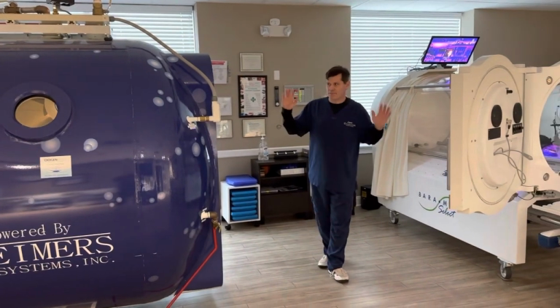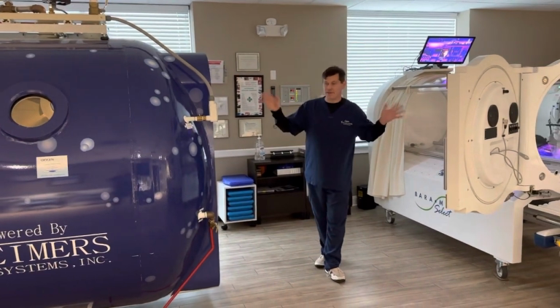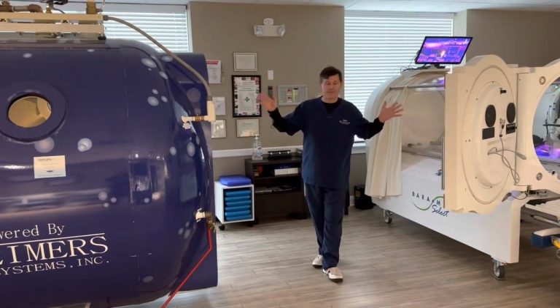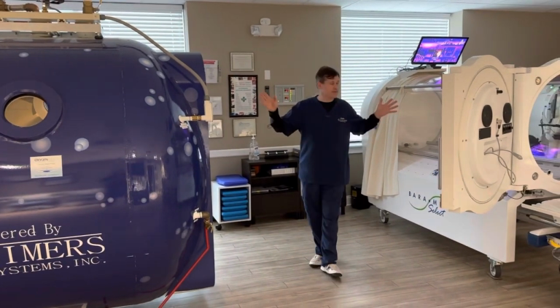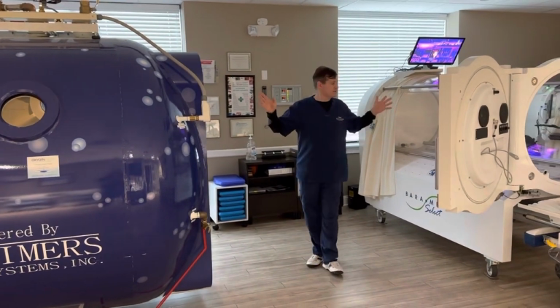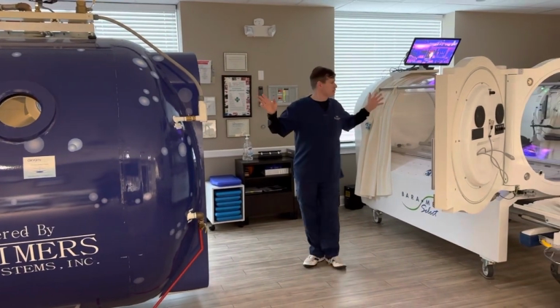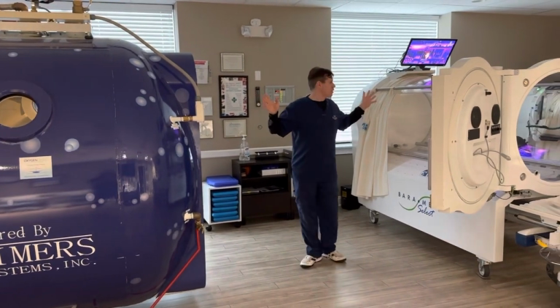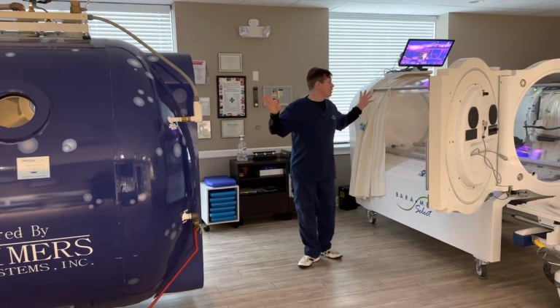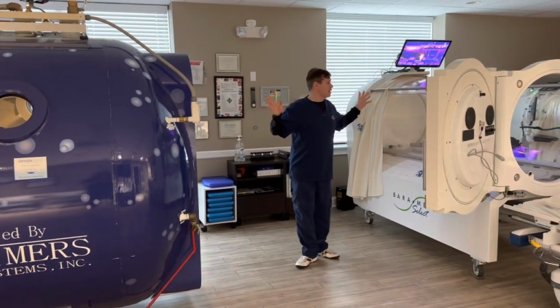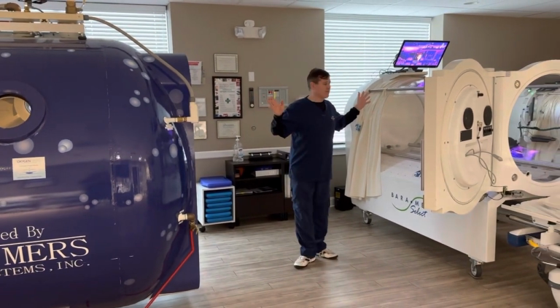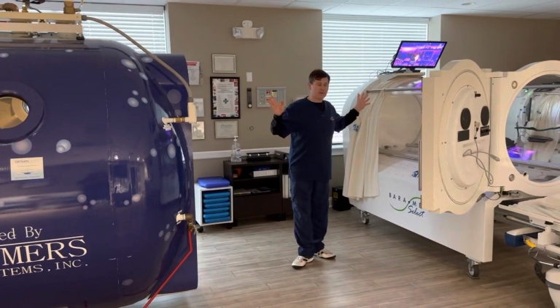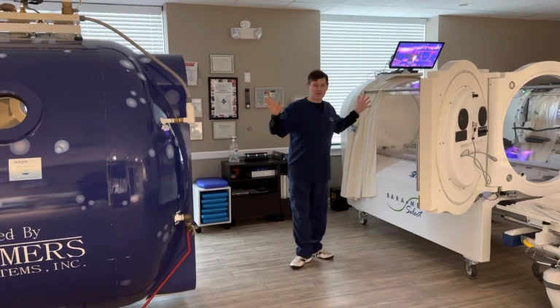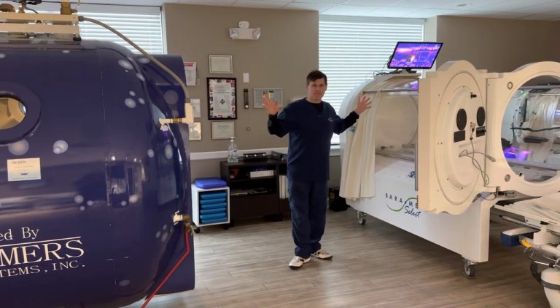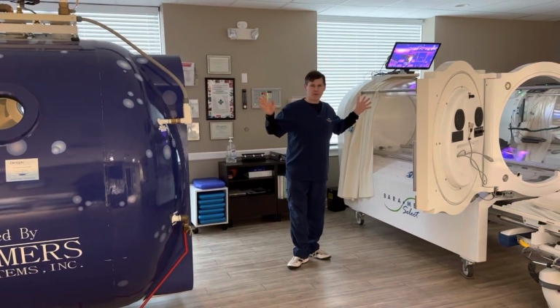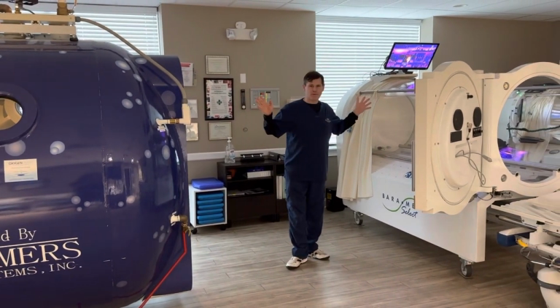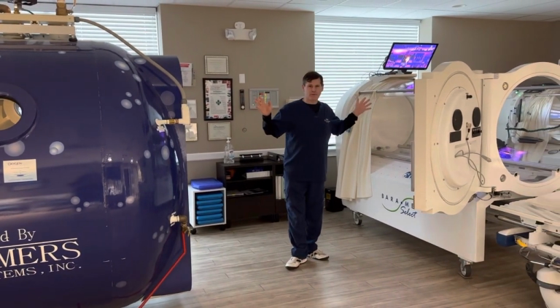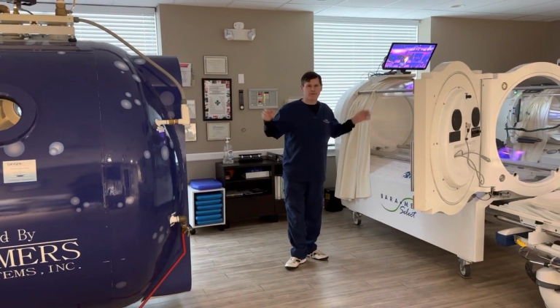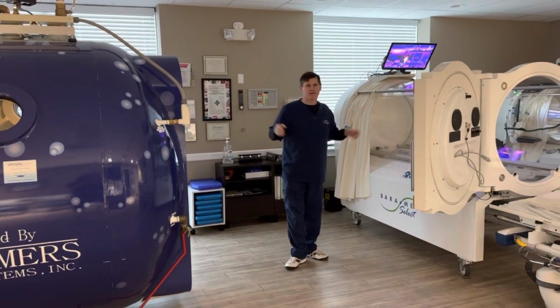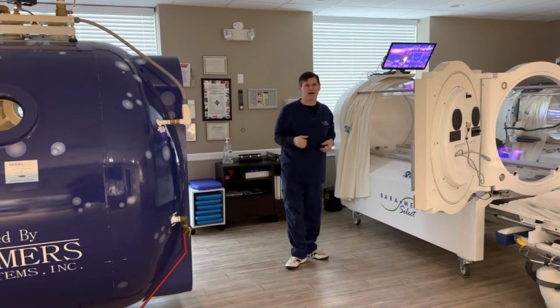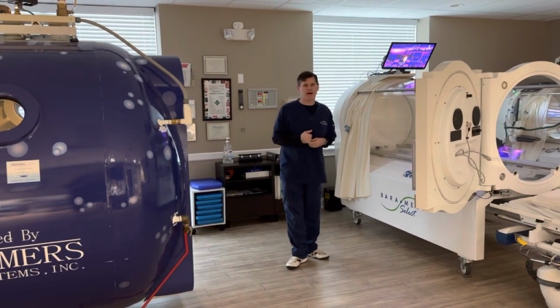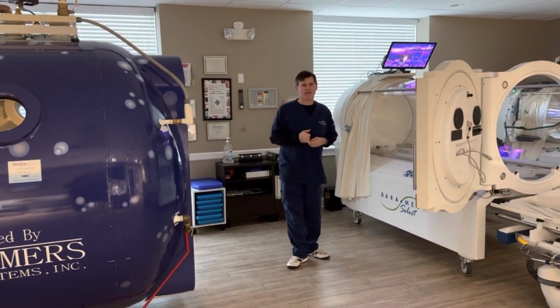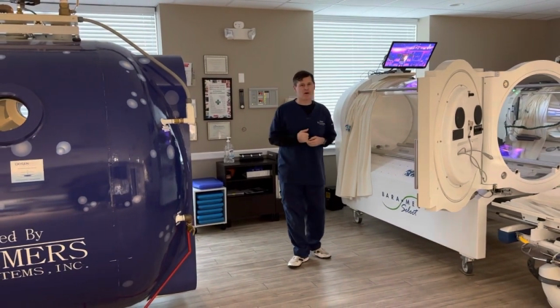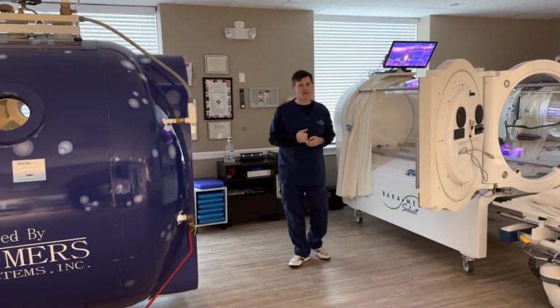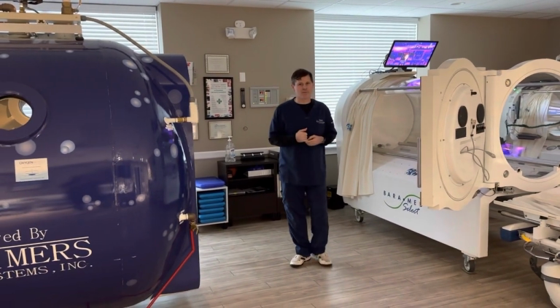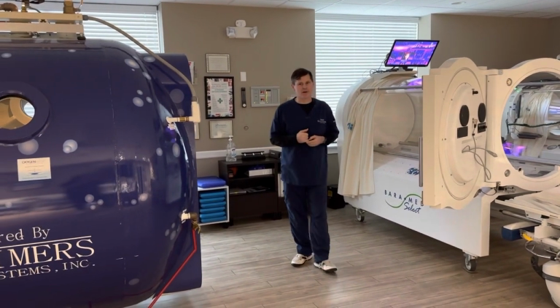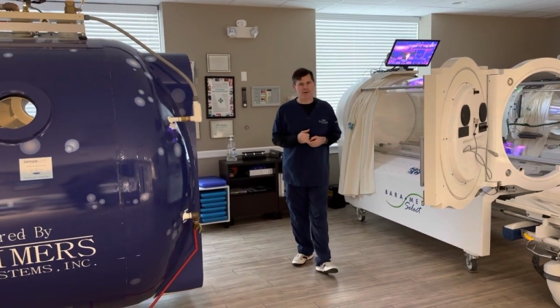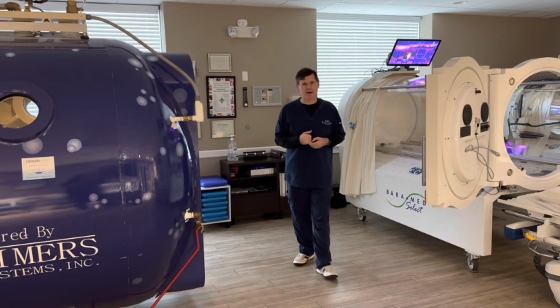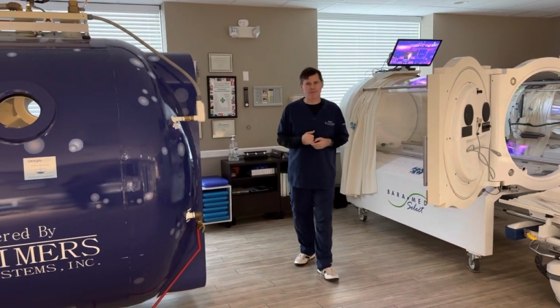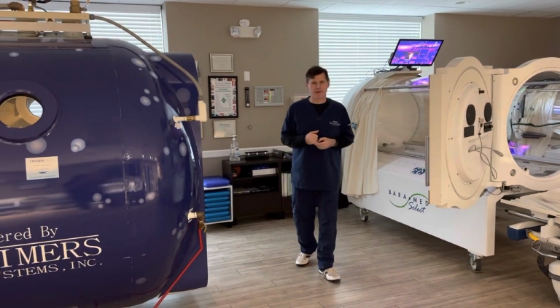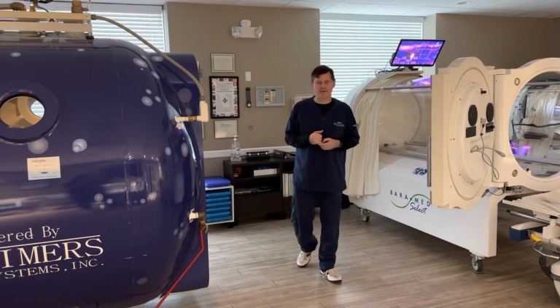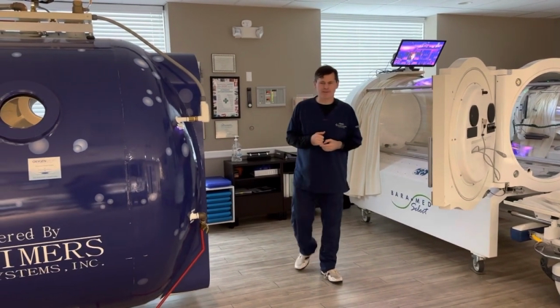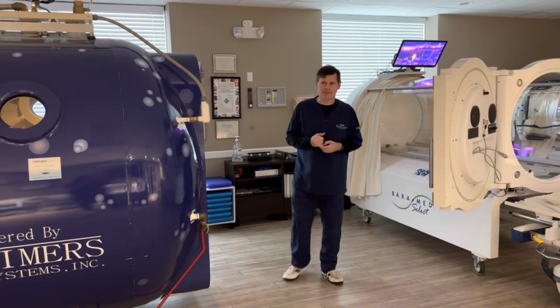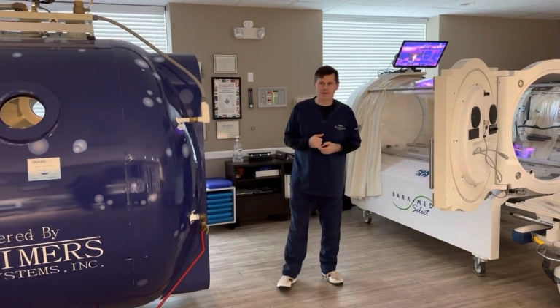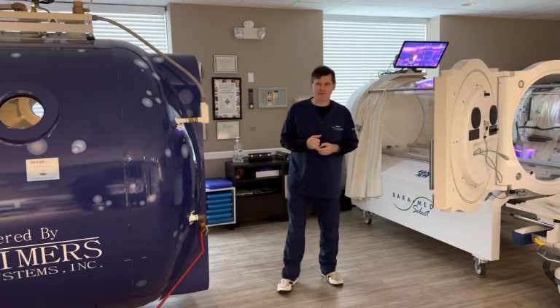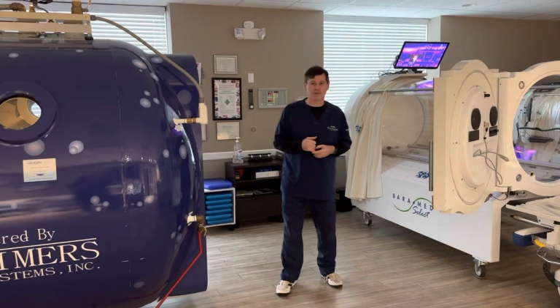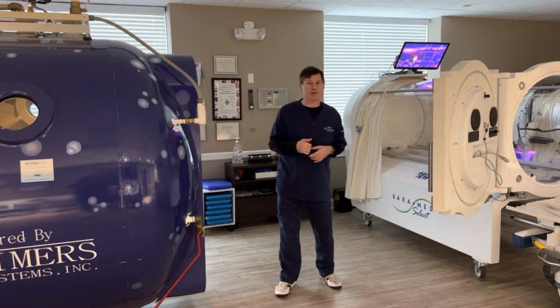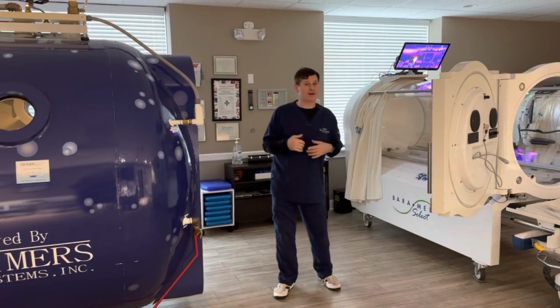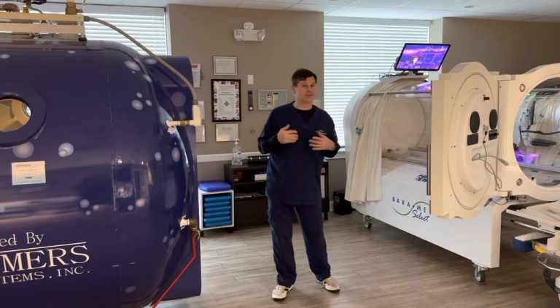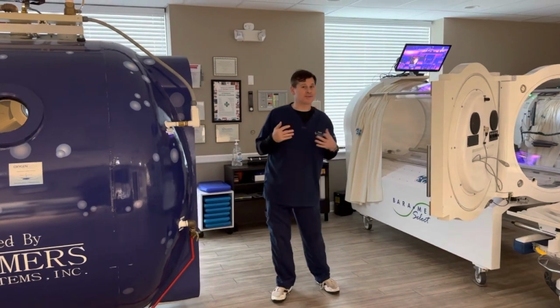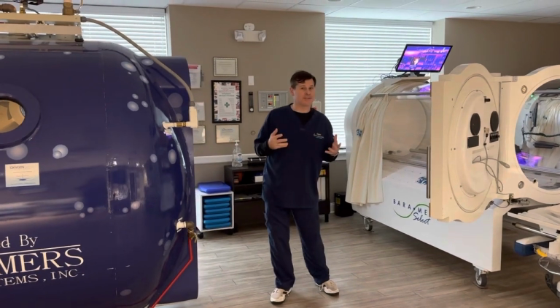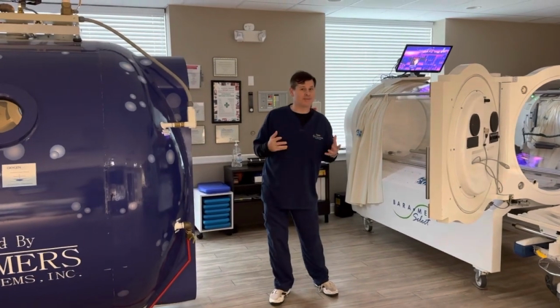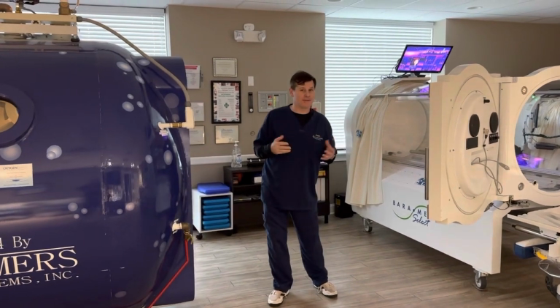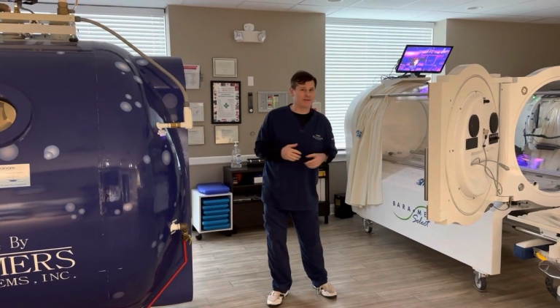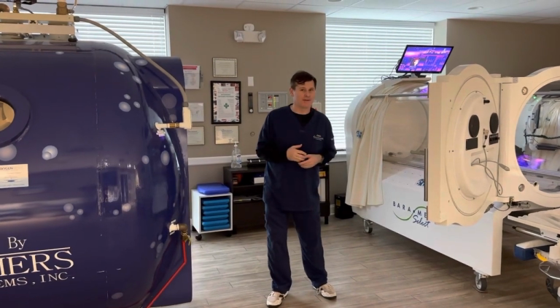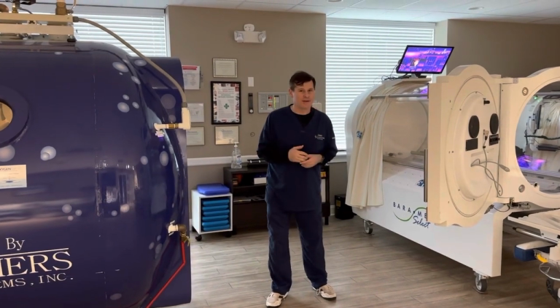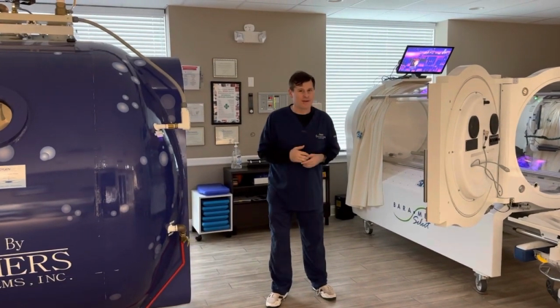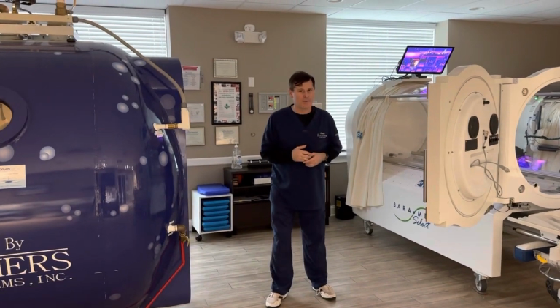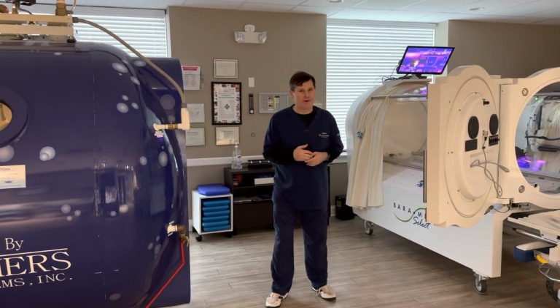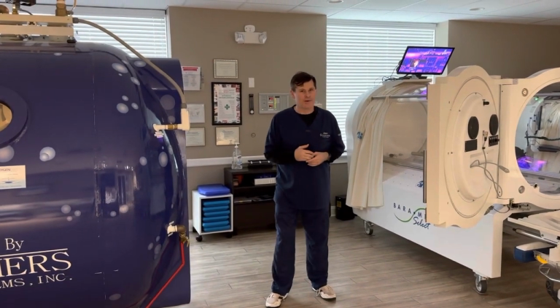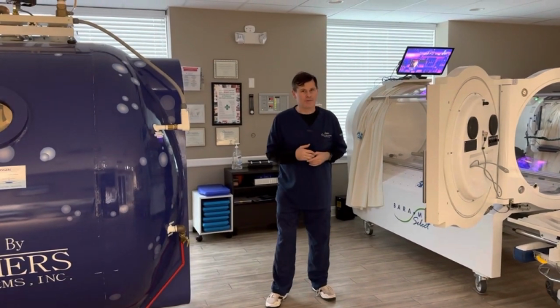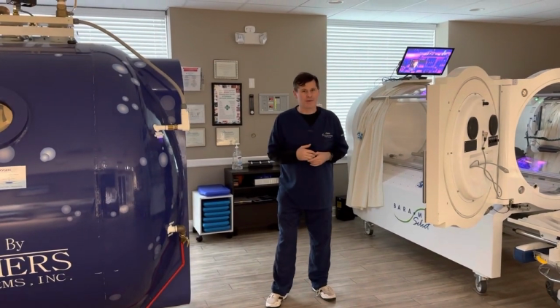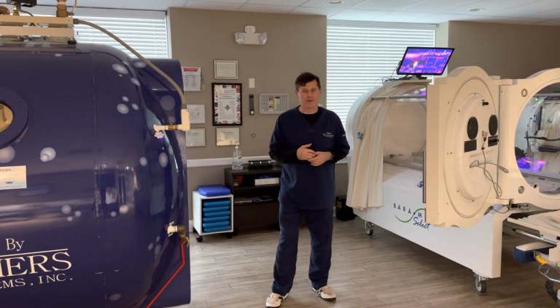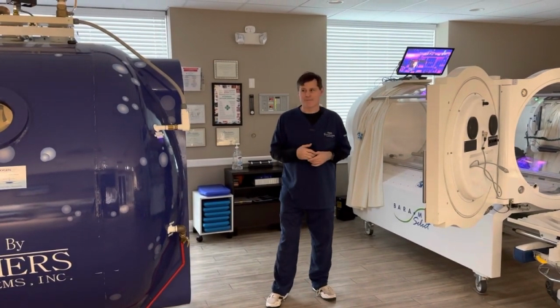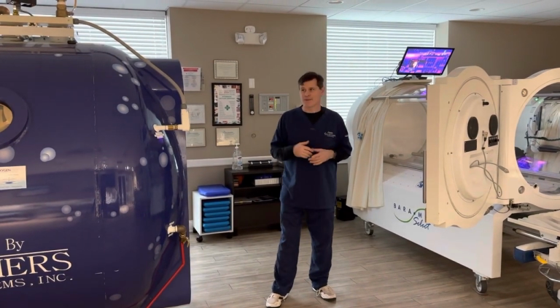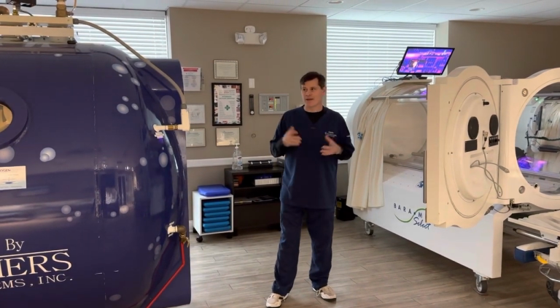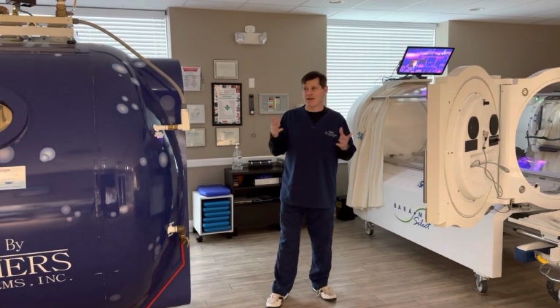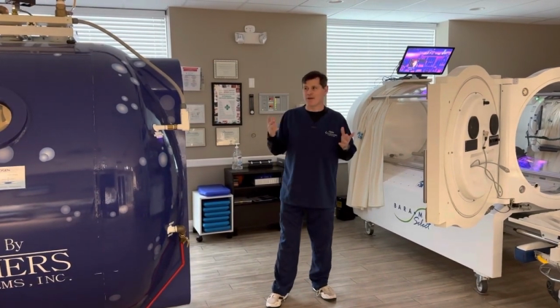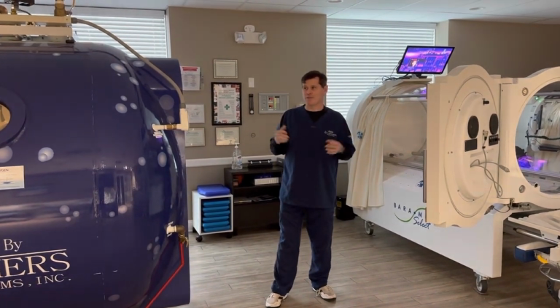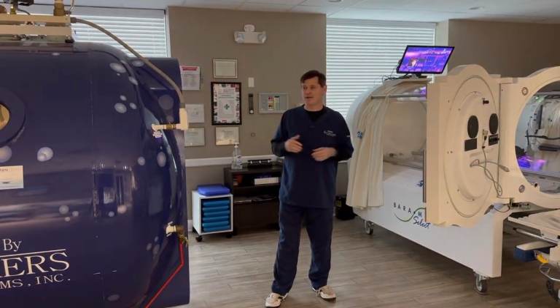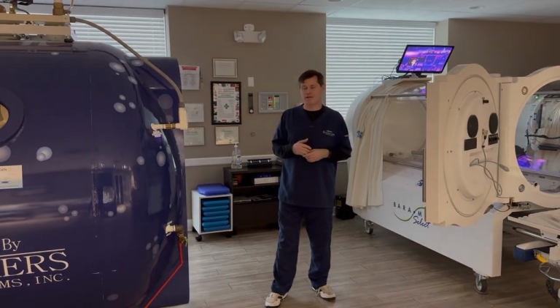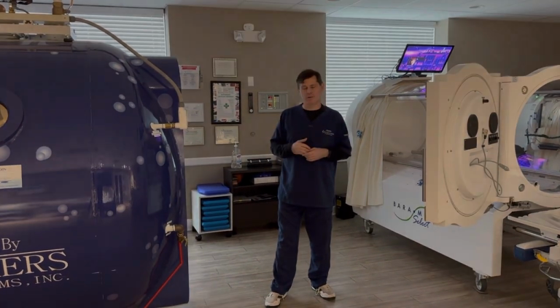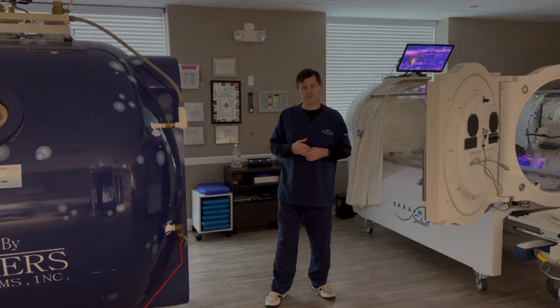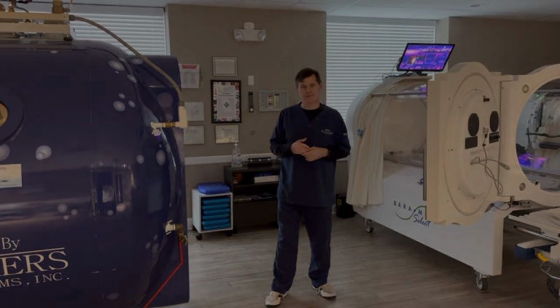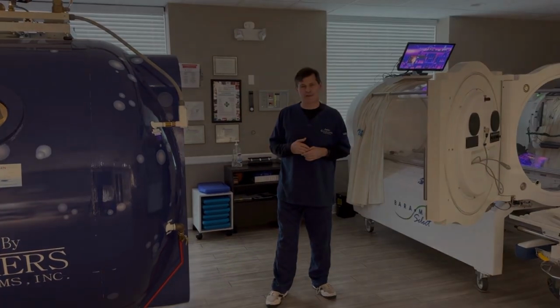TVs are available in both. The hardest part about hyperbarics, I joke, is what you watch on TV while you're there — and we kind of go from there.